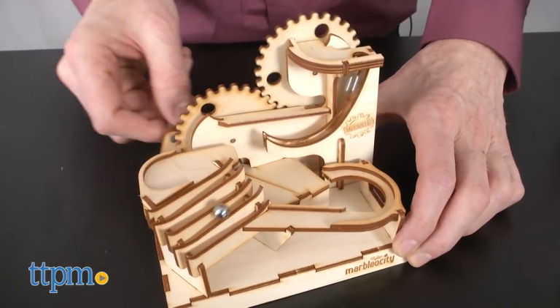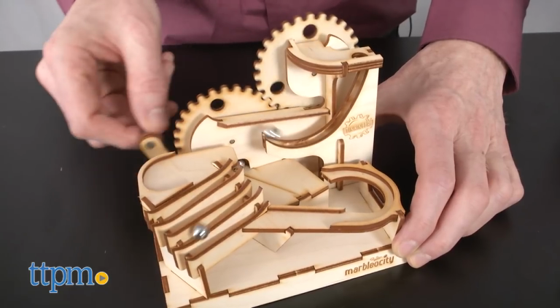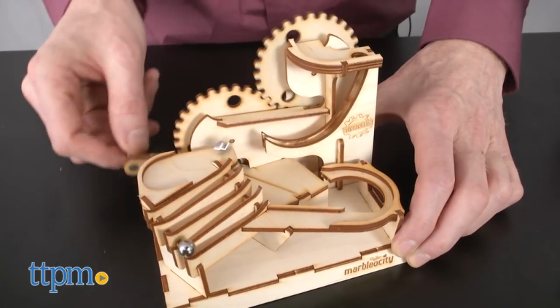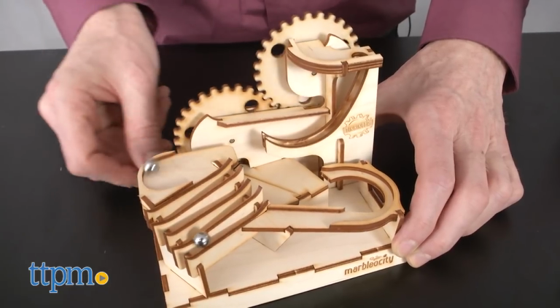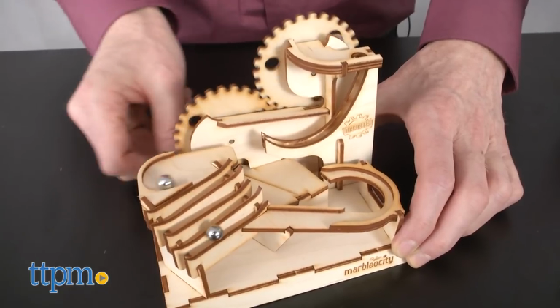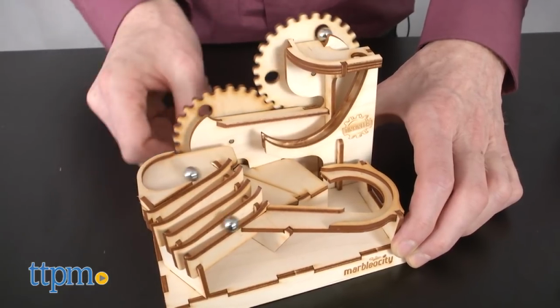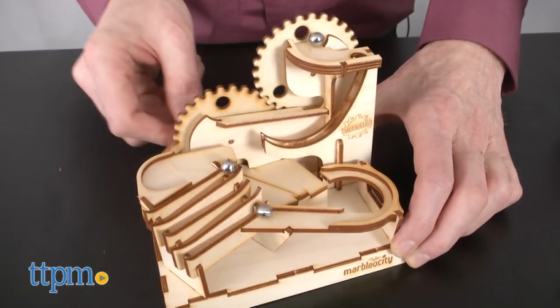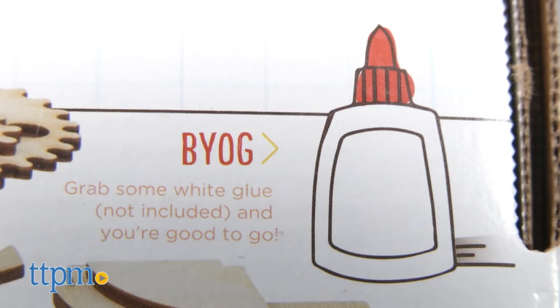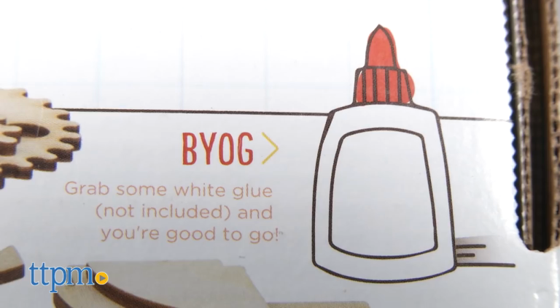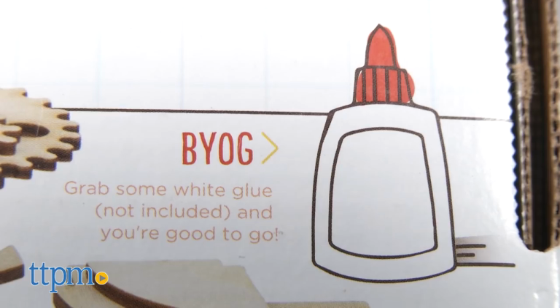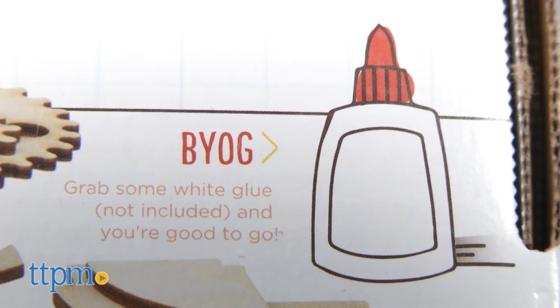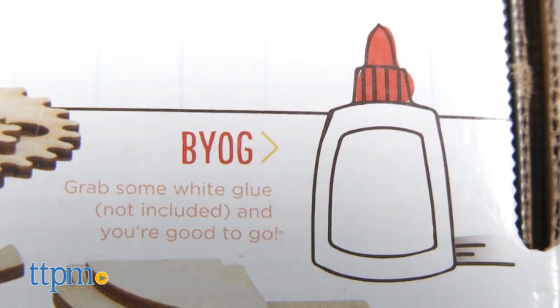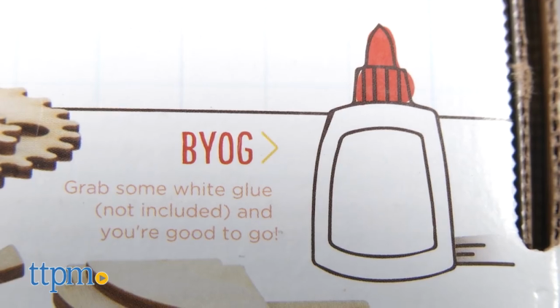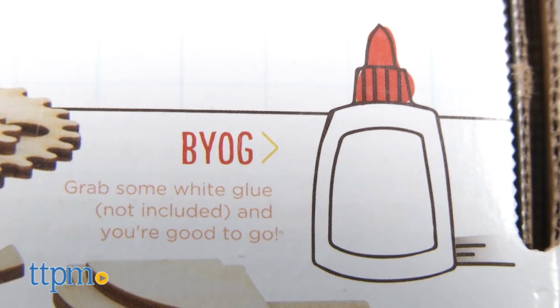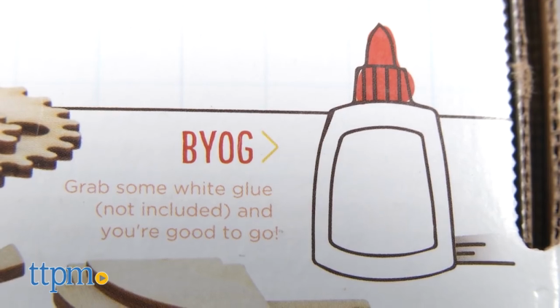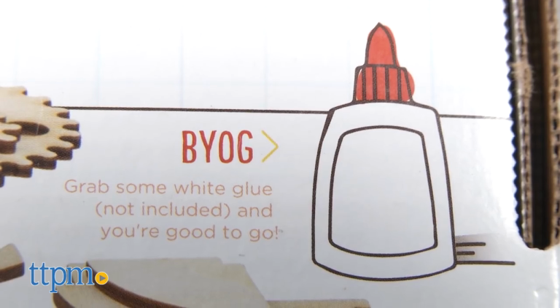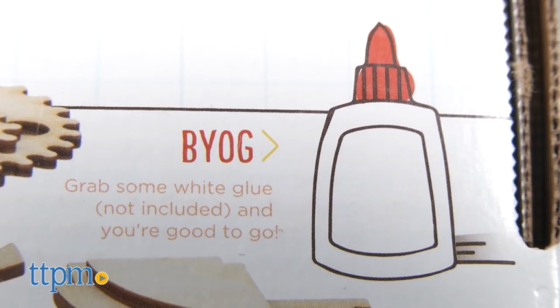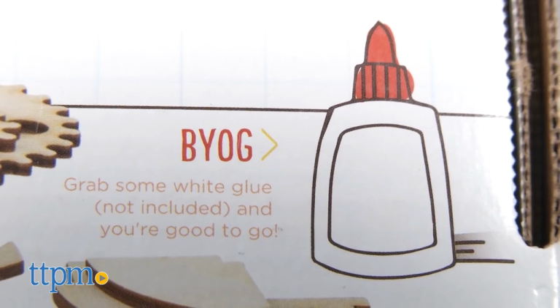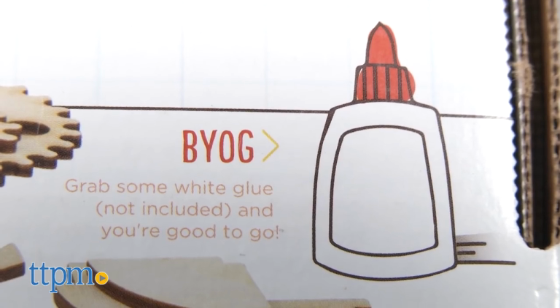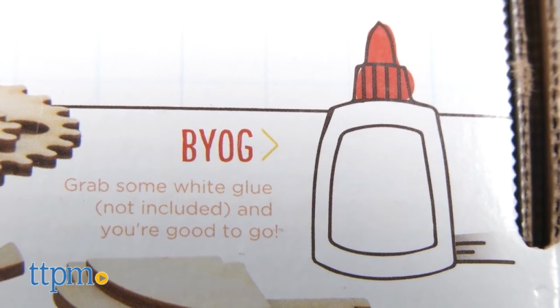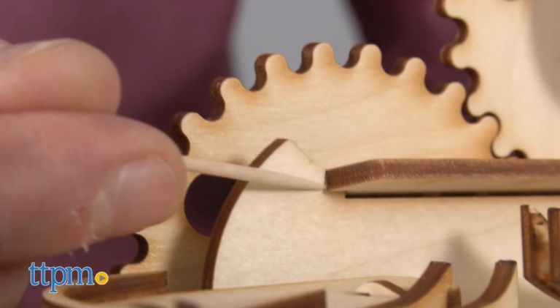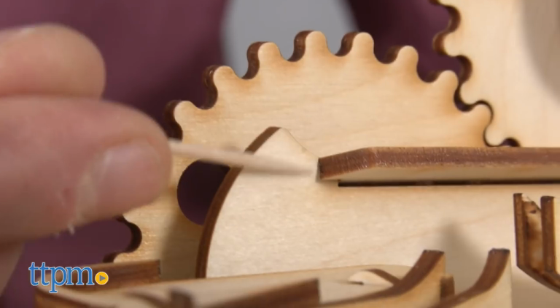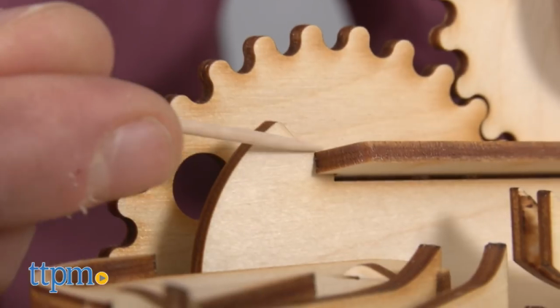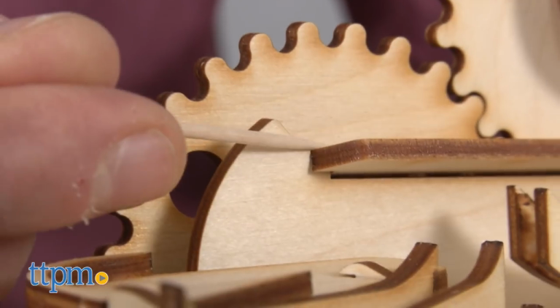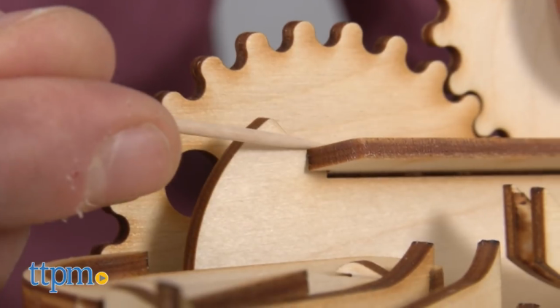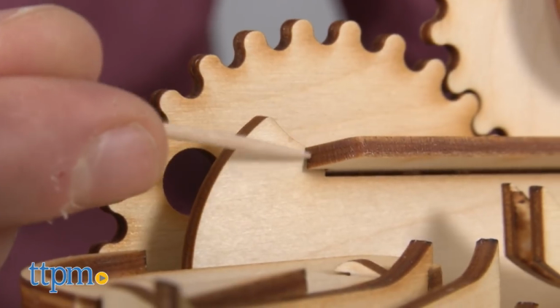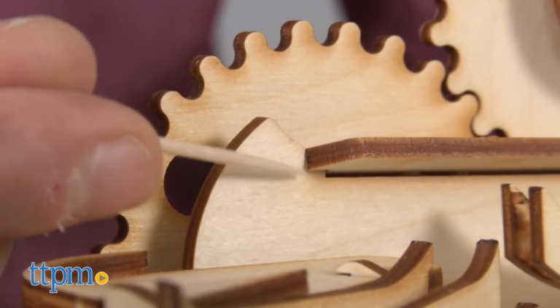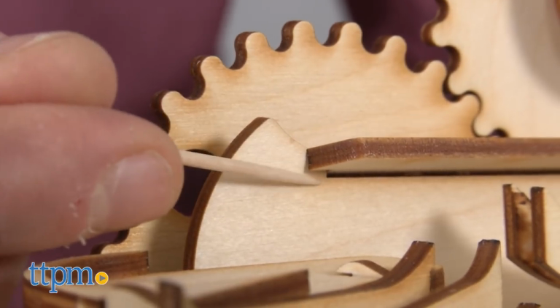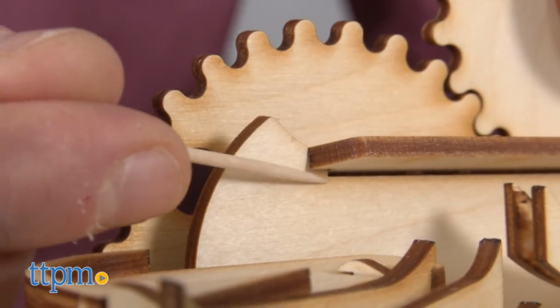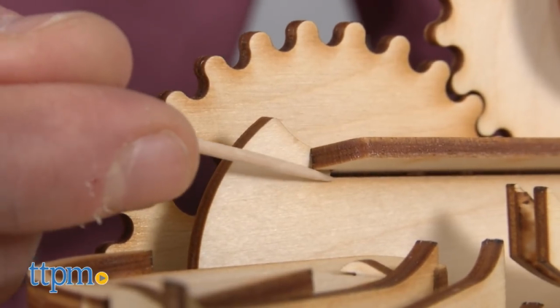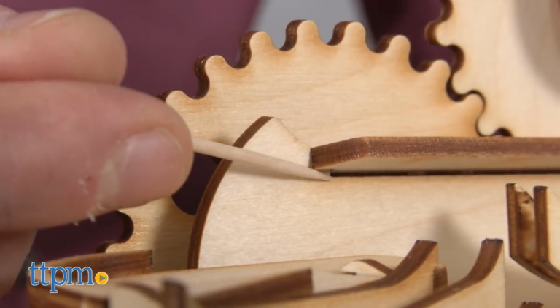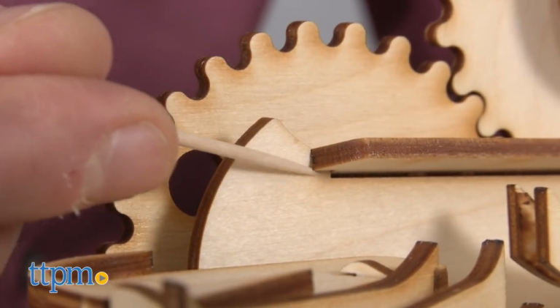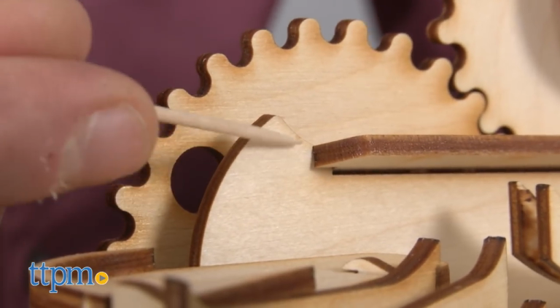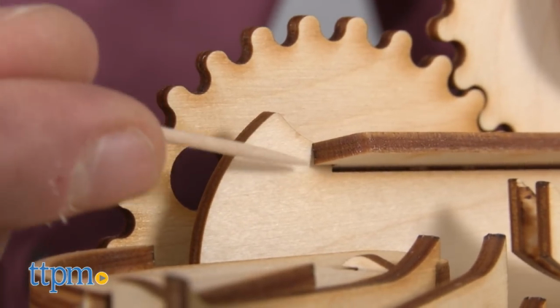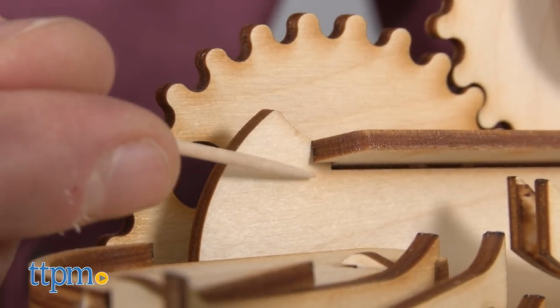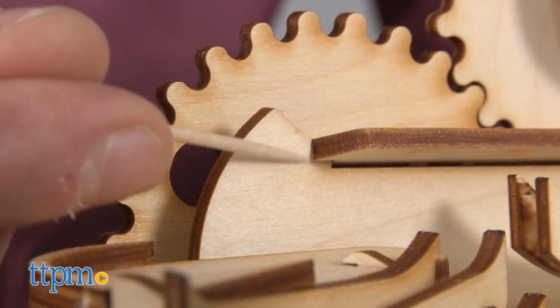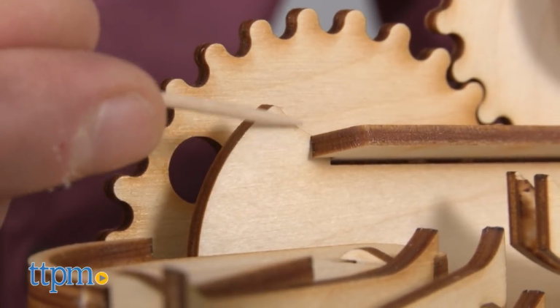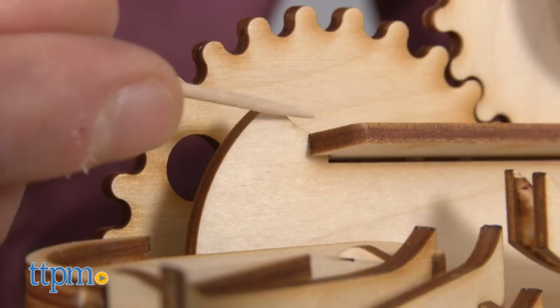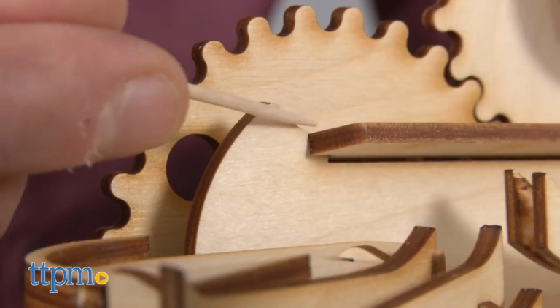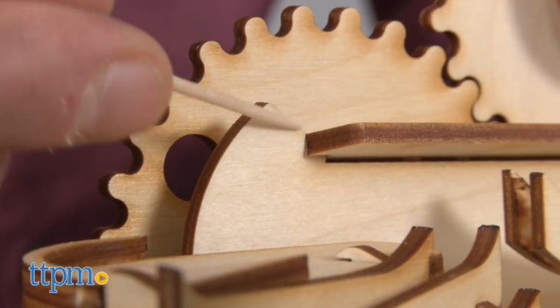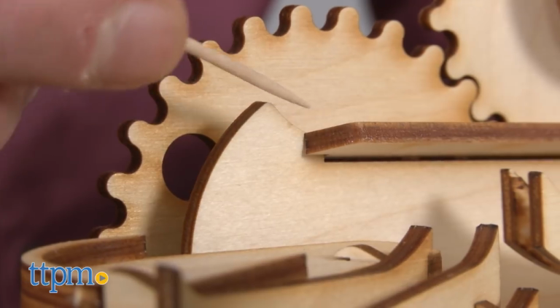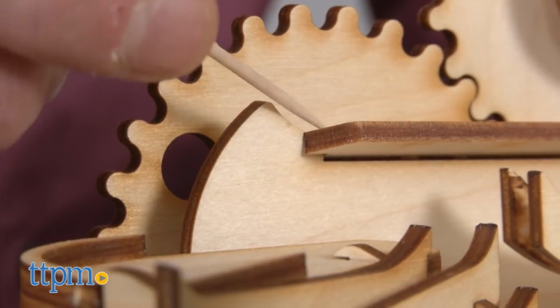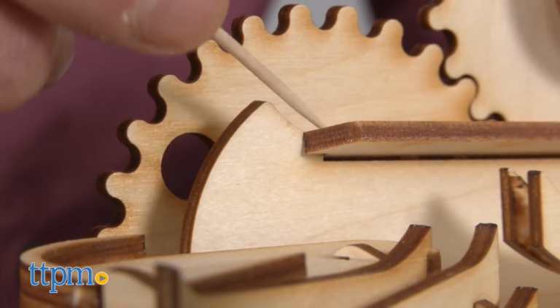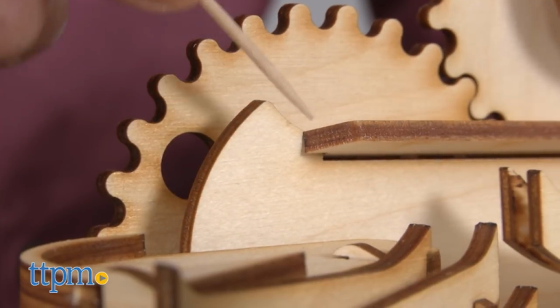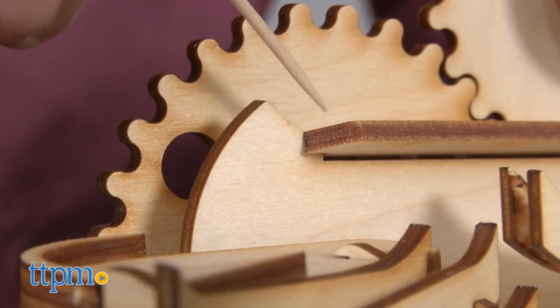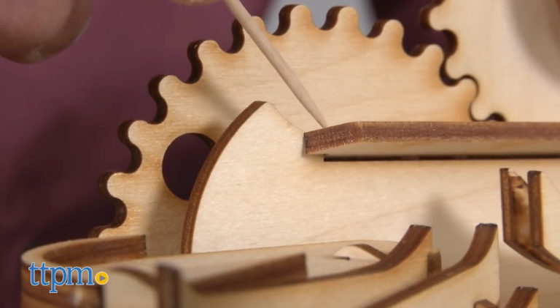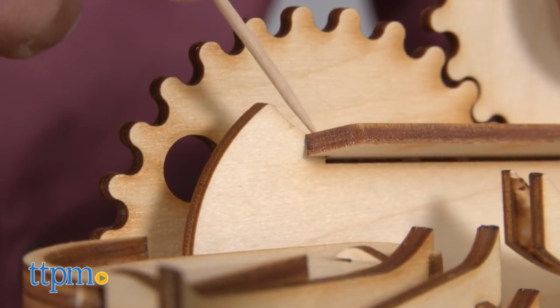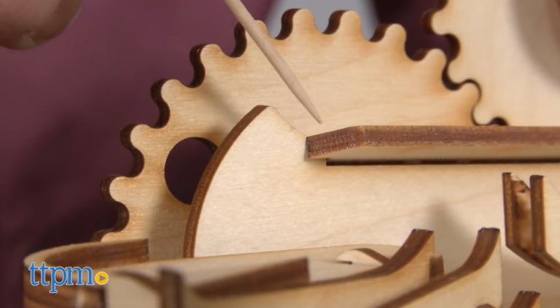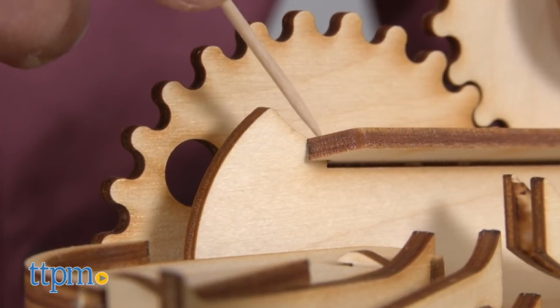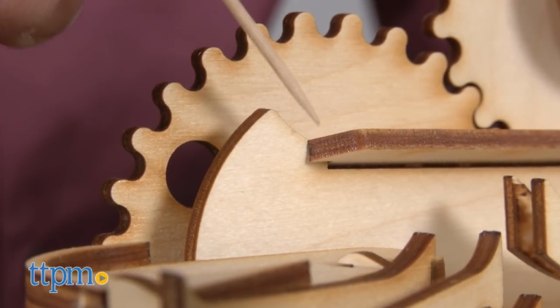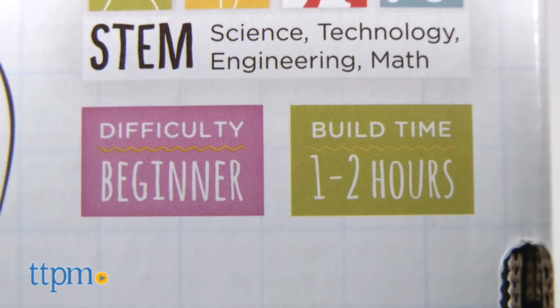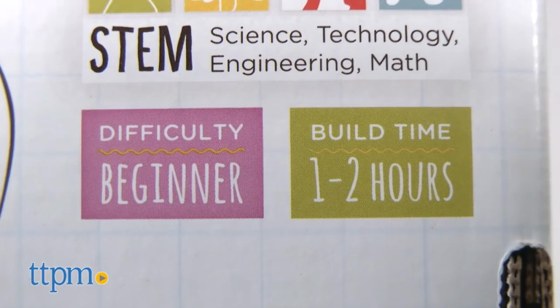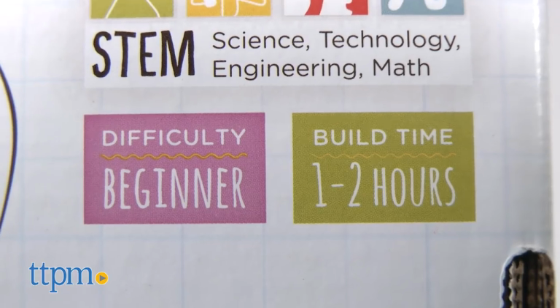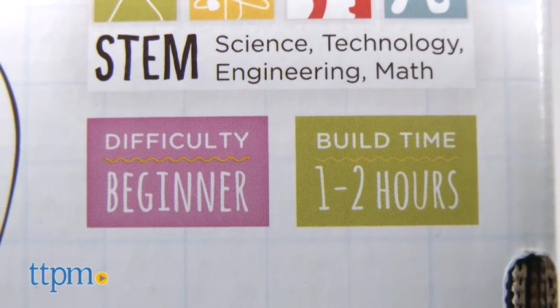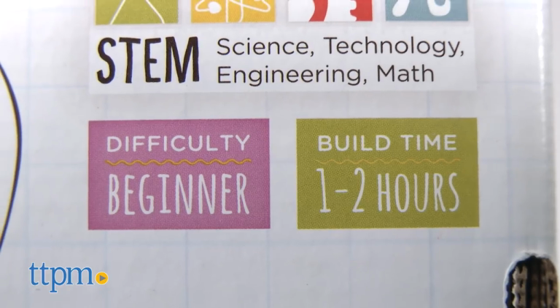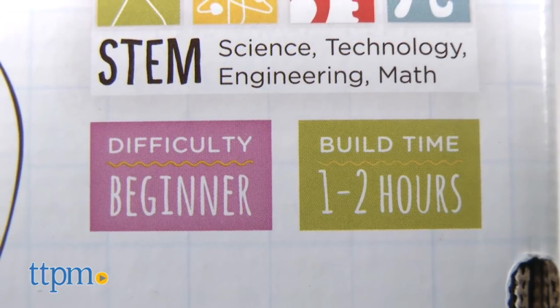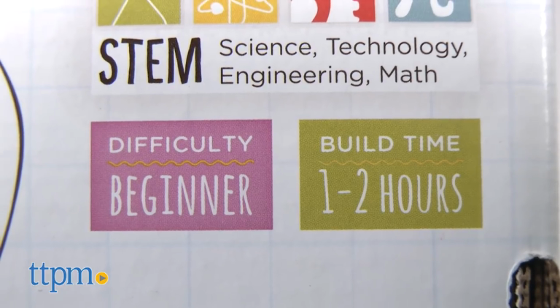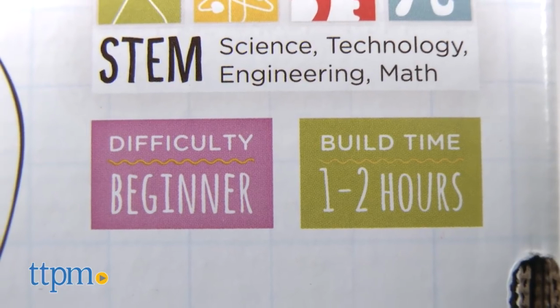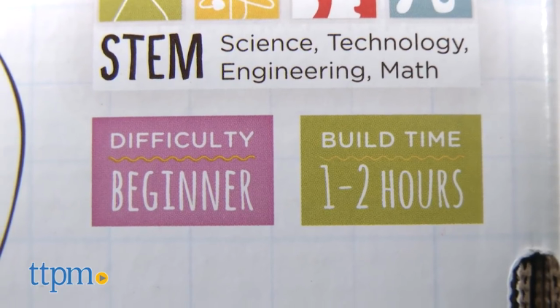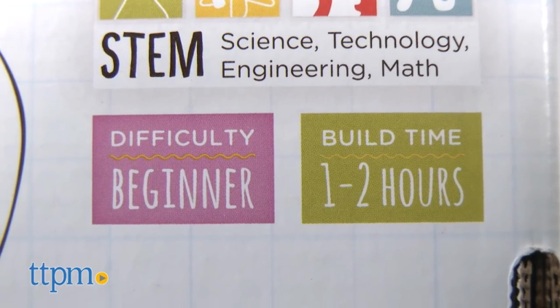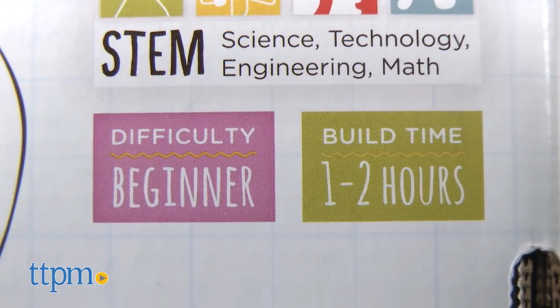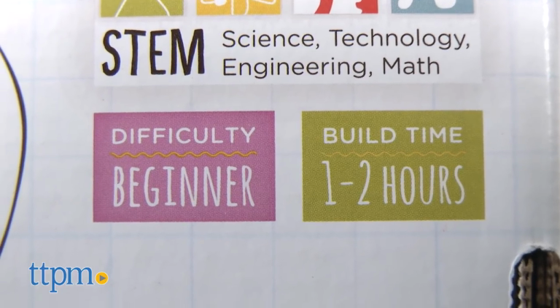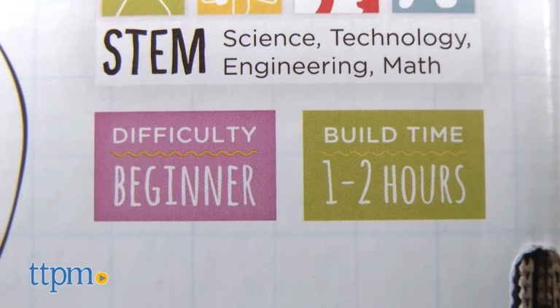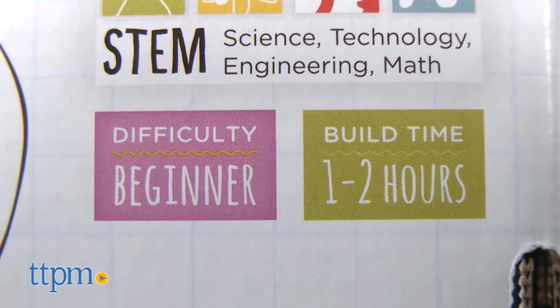You will need some quality glue and toothpicks for glue application. Building of this set will typically take an hour or two.